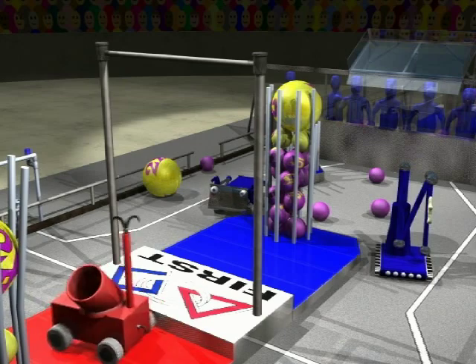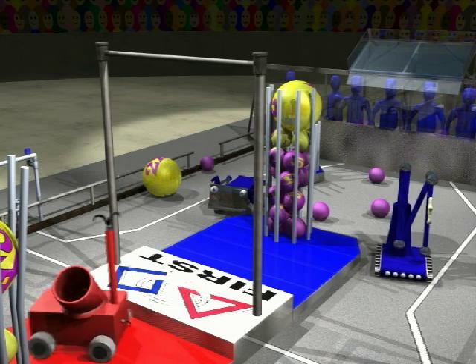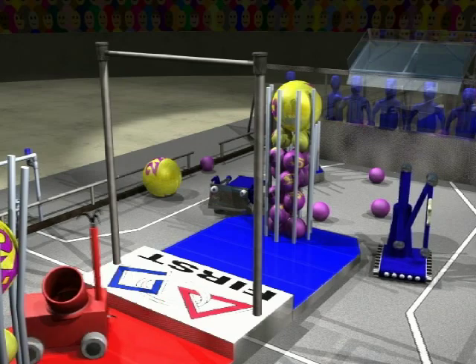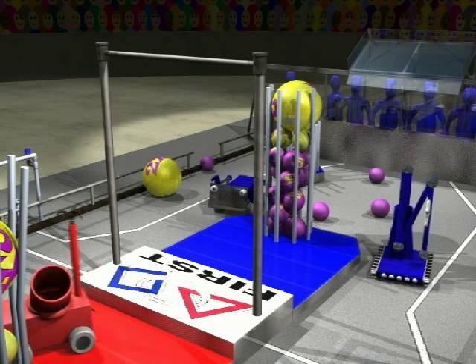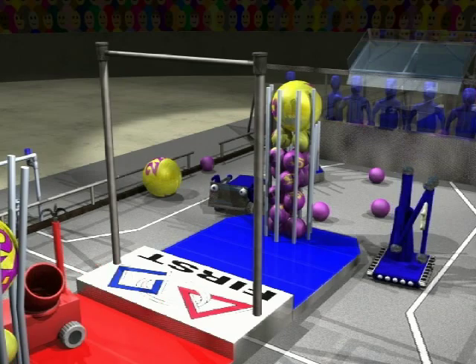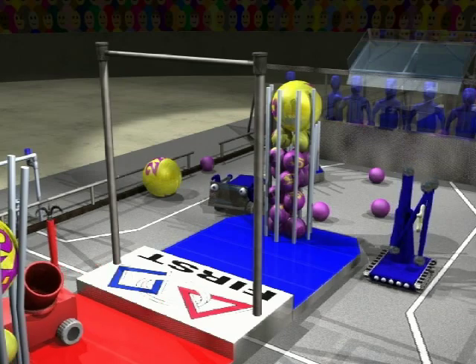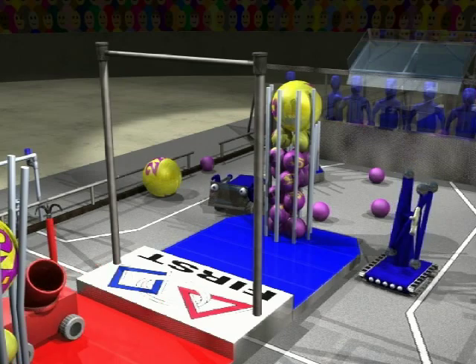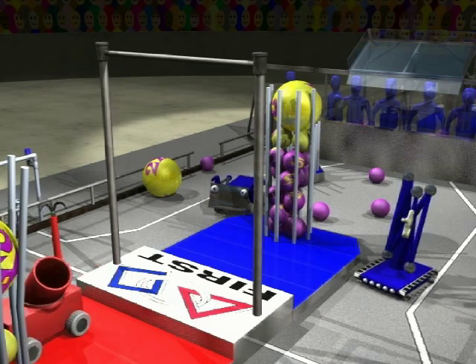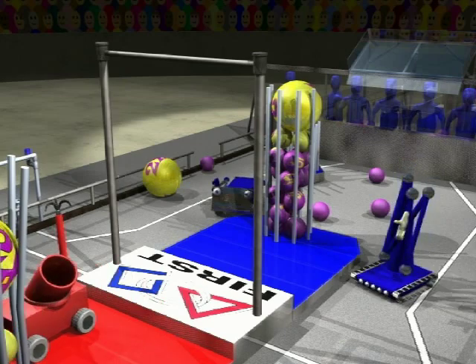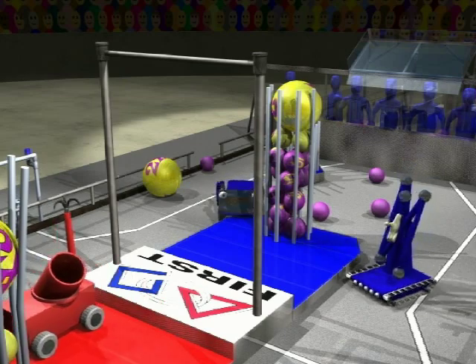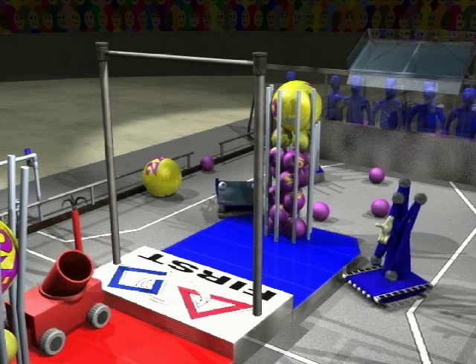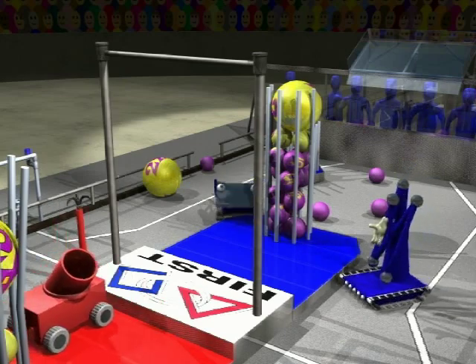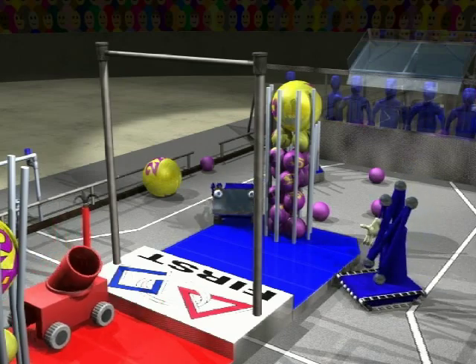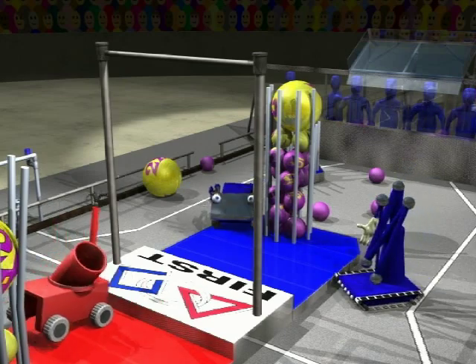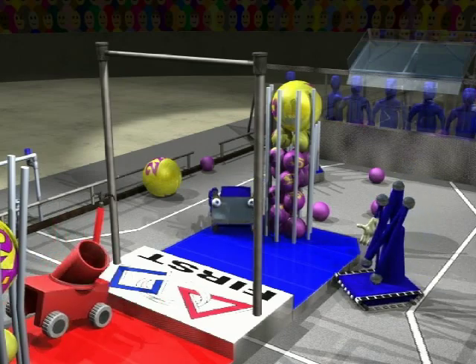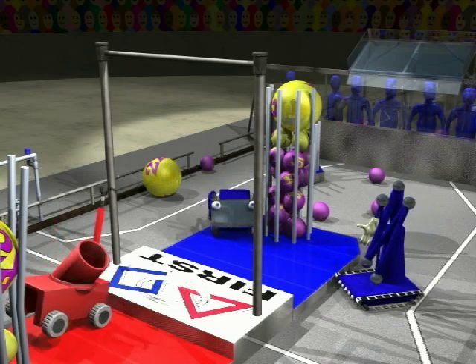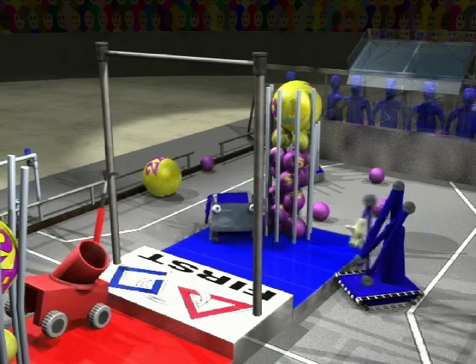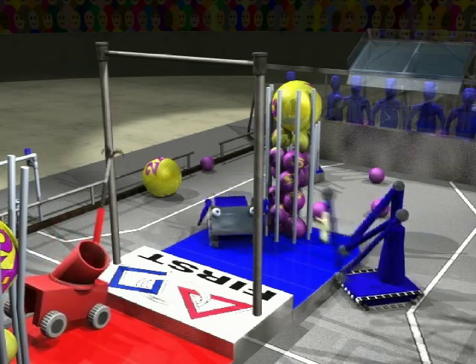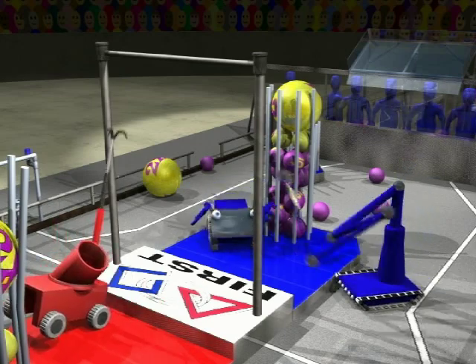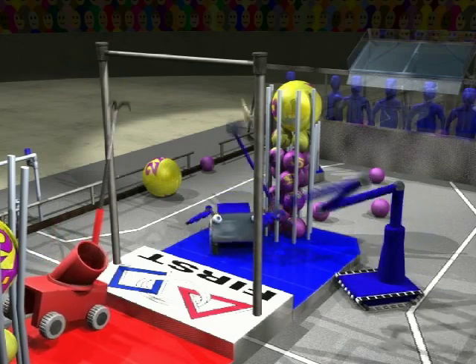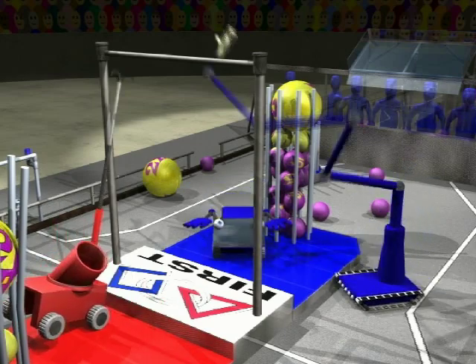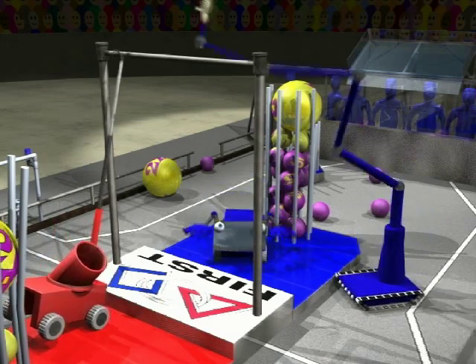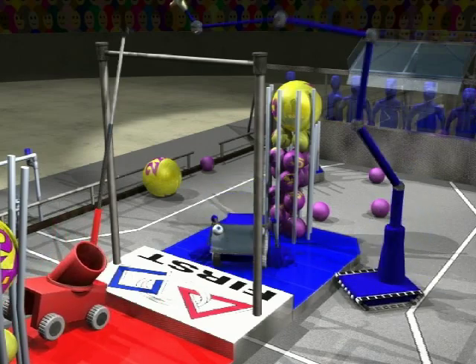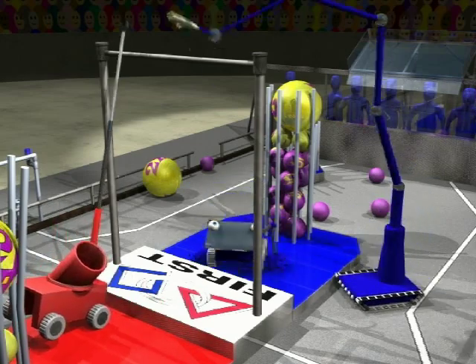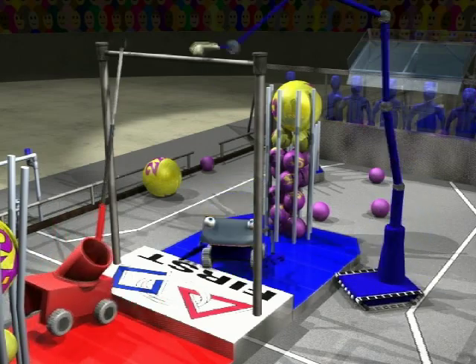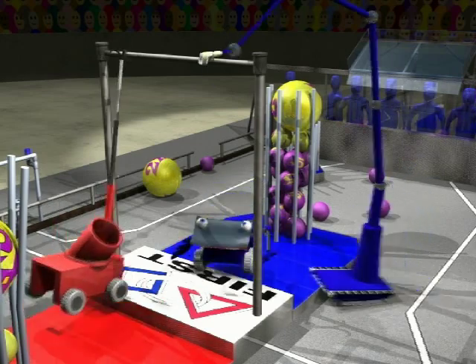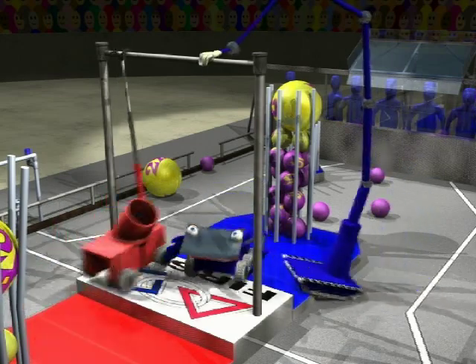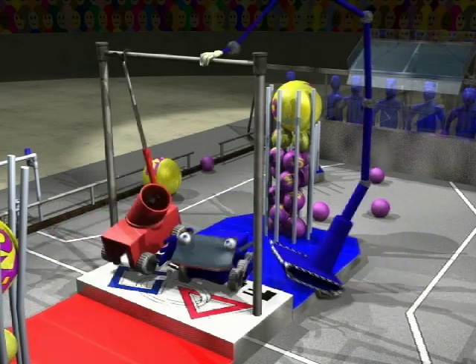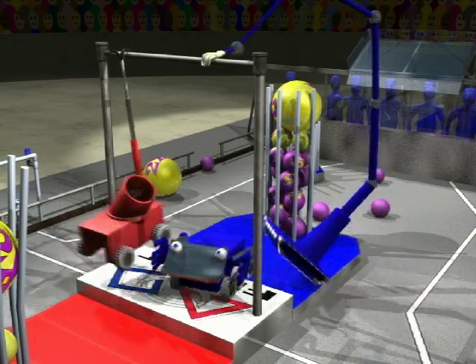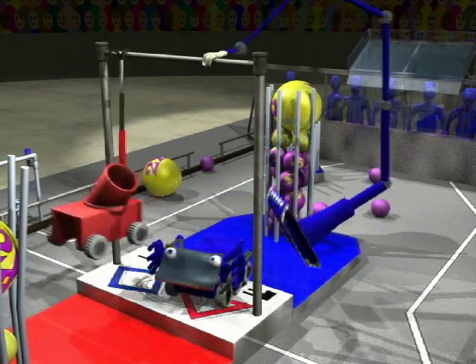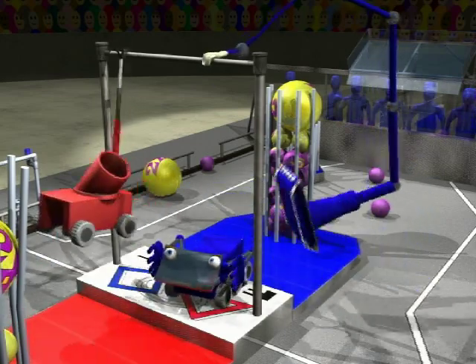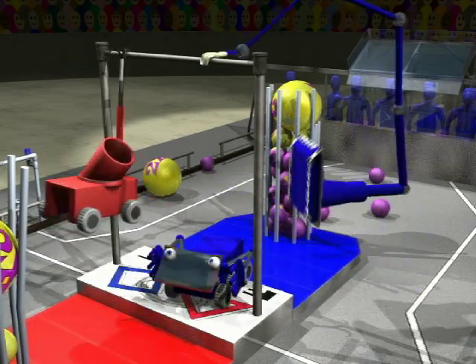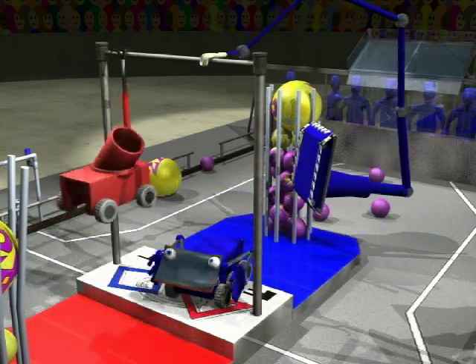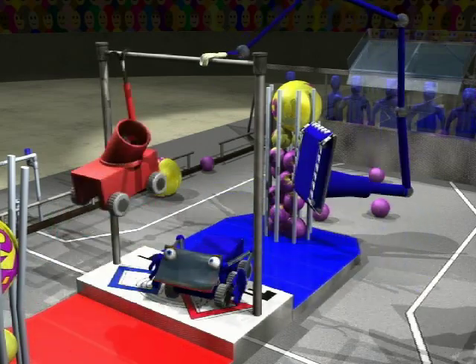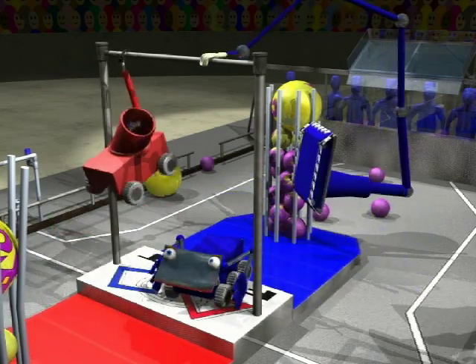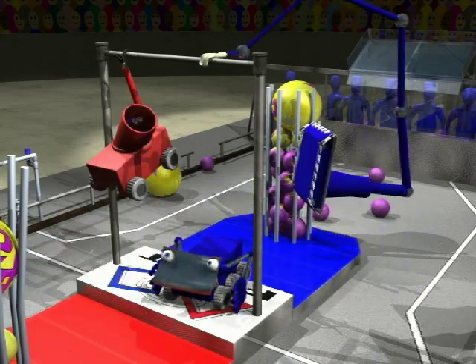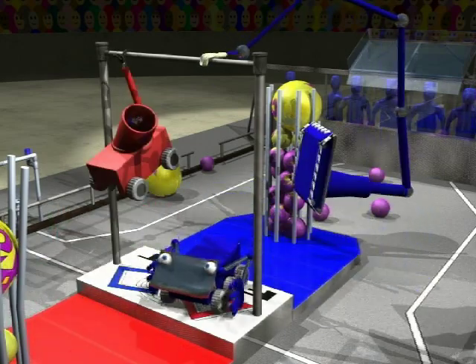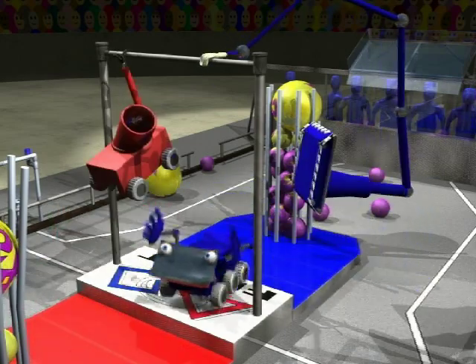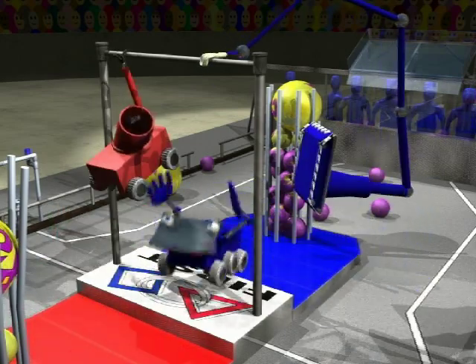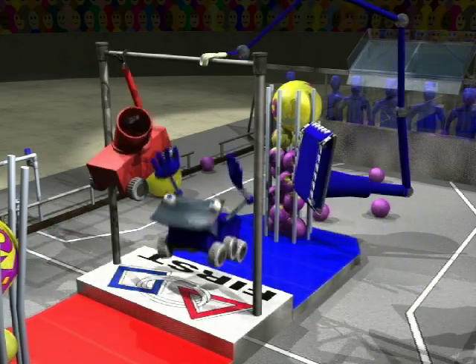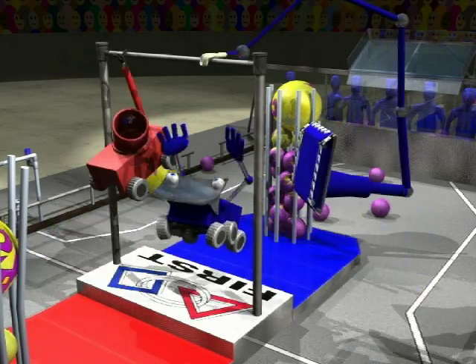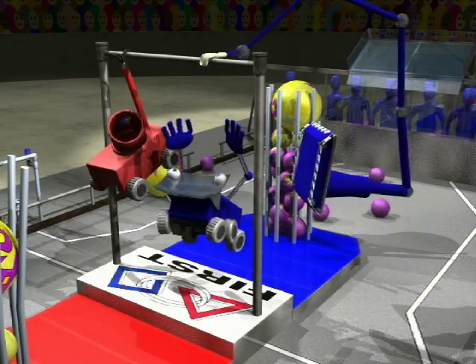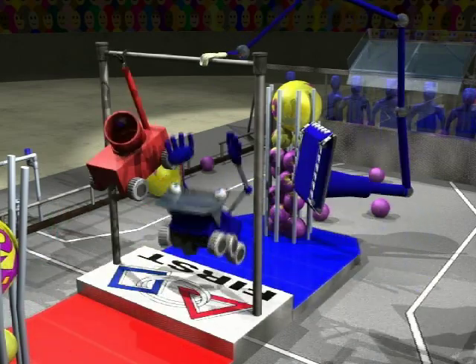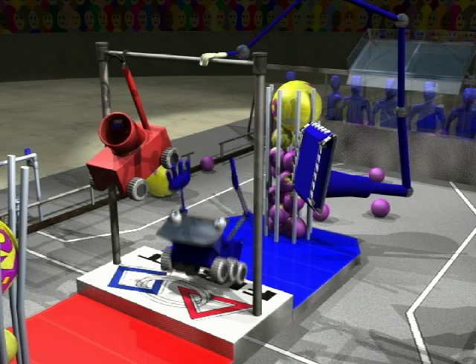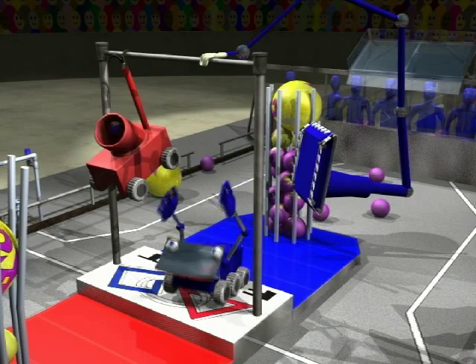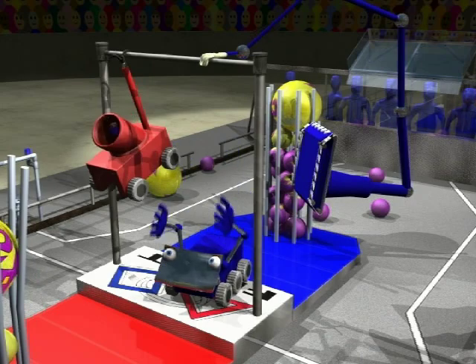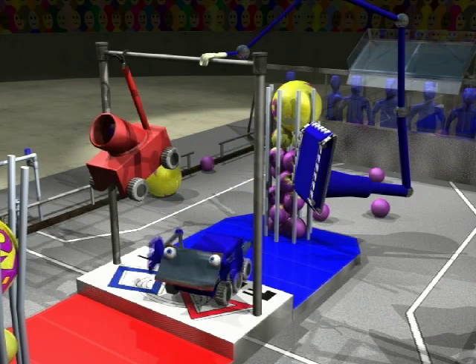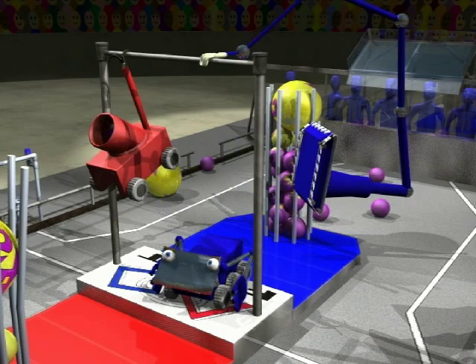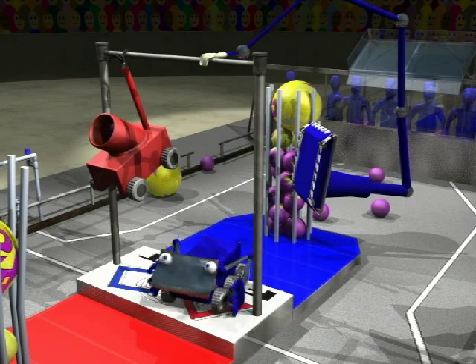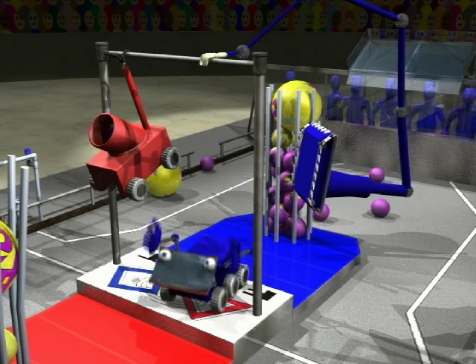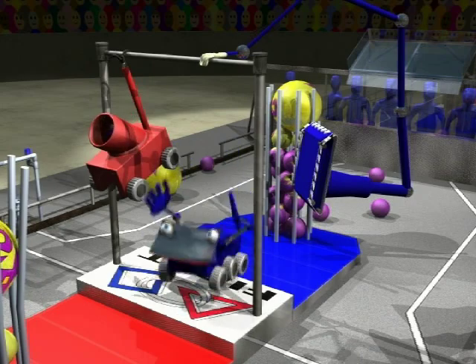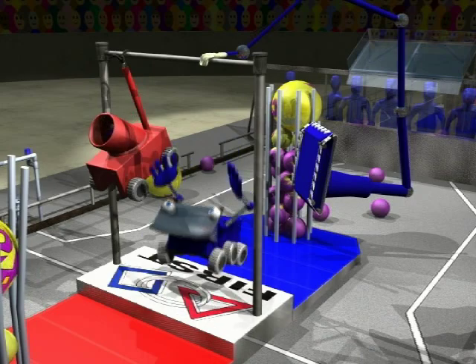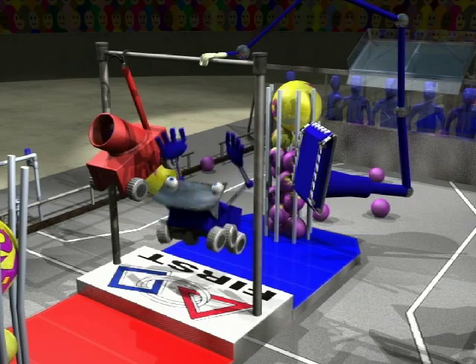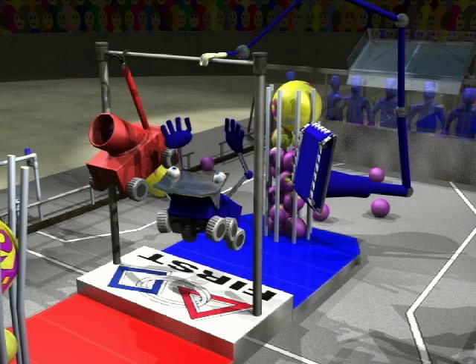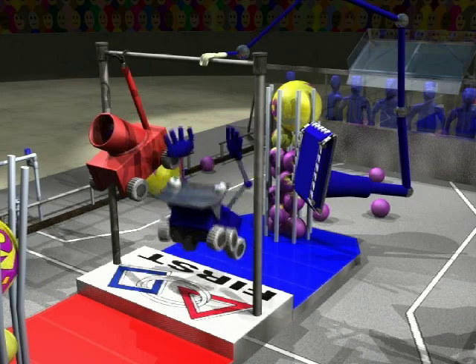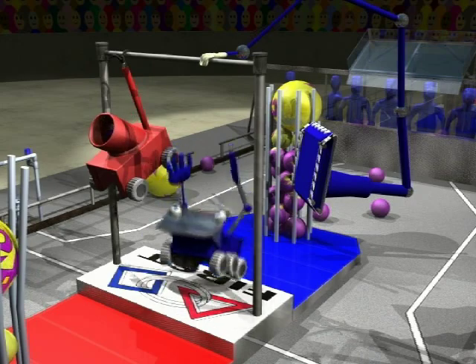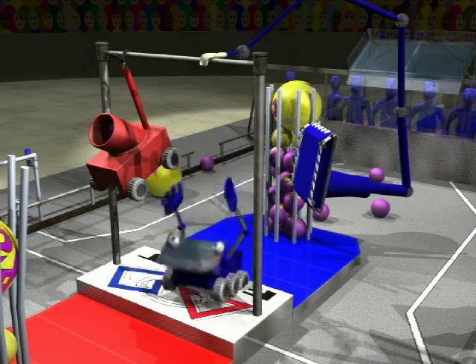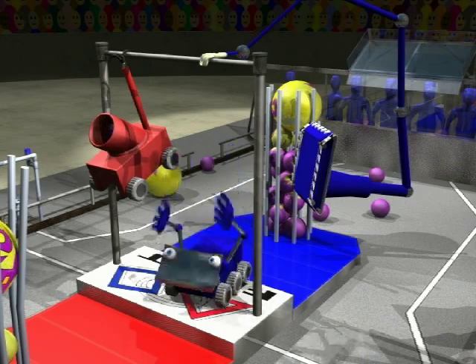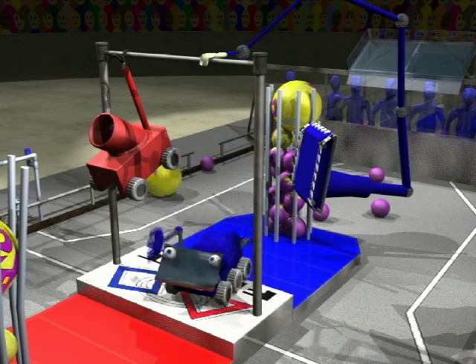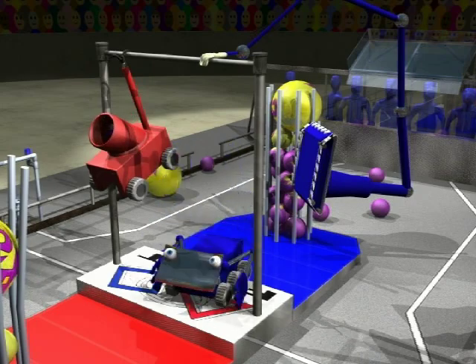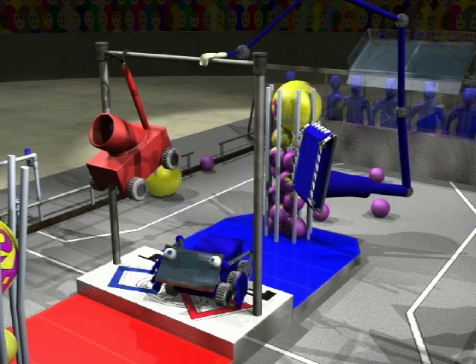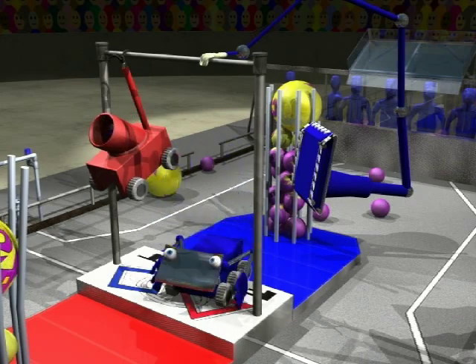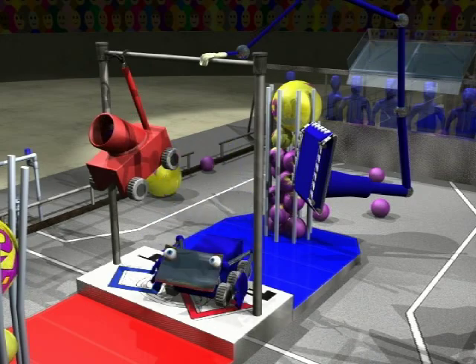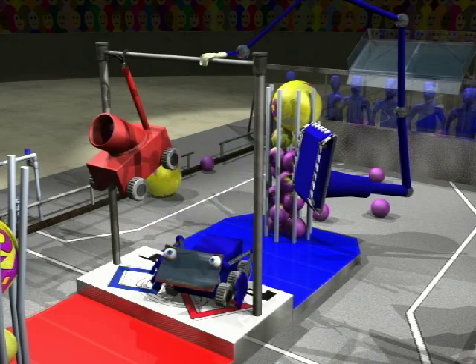As the game winds down, robots will go for the ten-foot-high chin-up bar and try to pull themselves up and off the ground. Those that do so successfully get an extra 50 points.